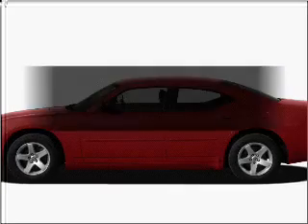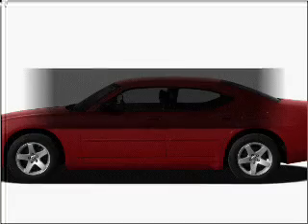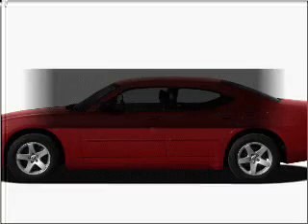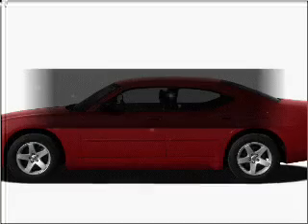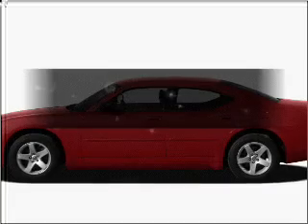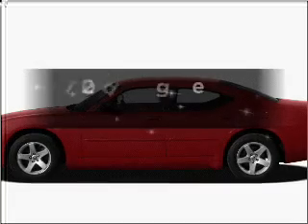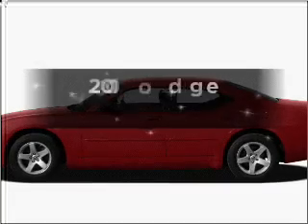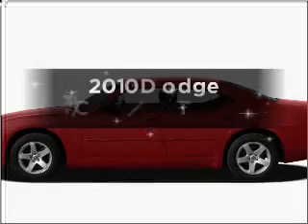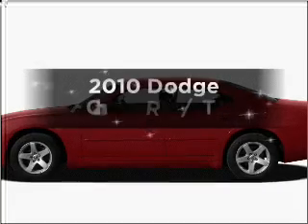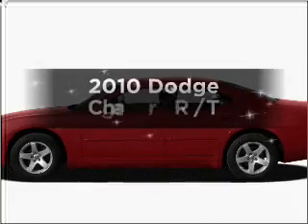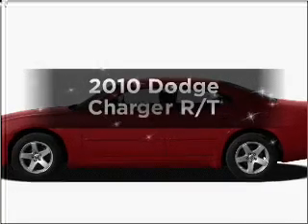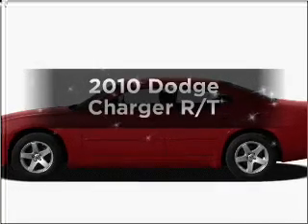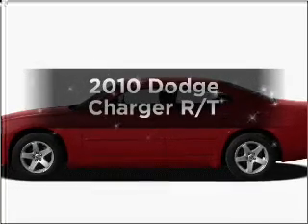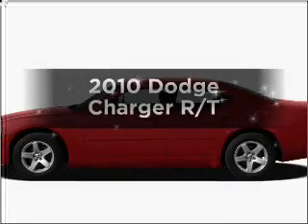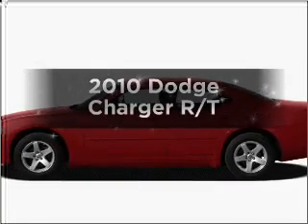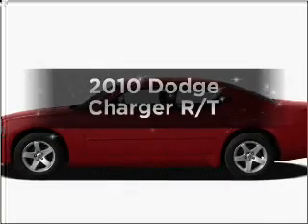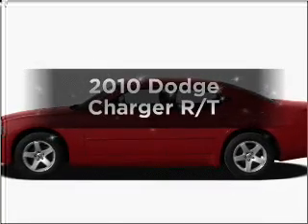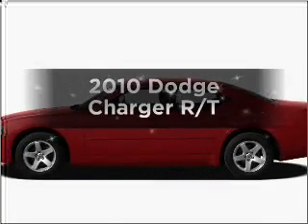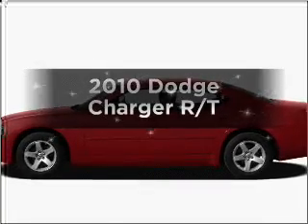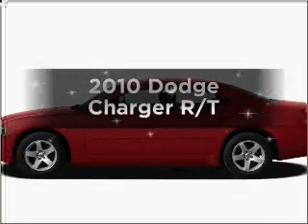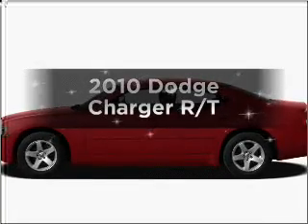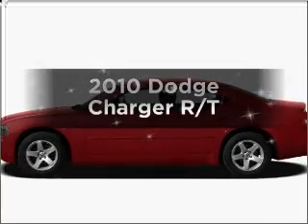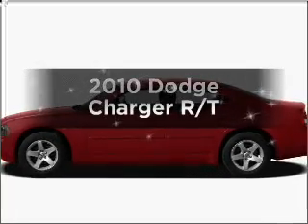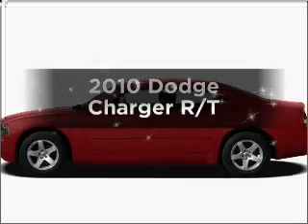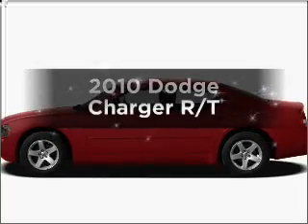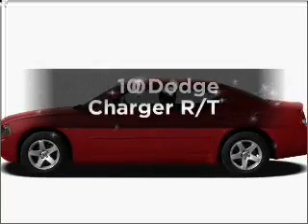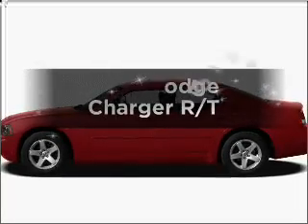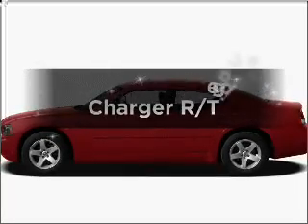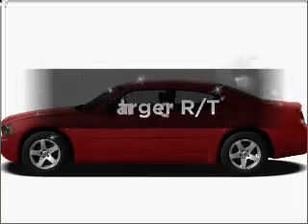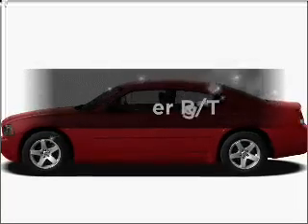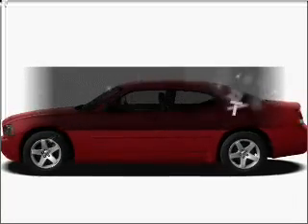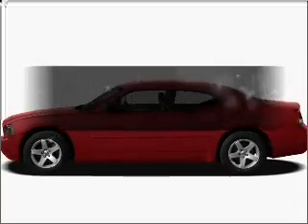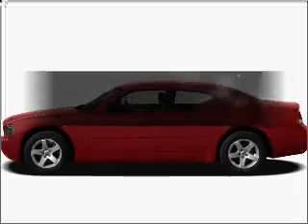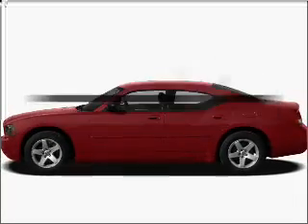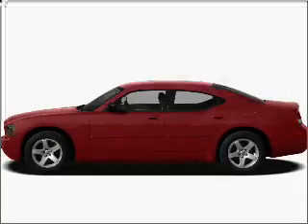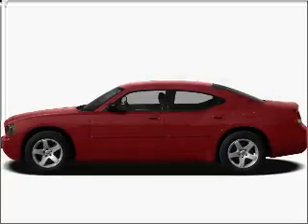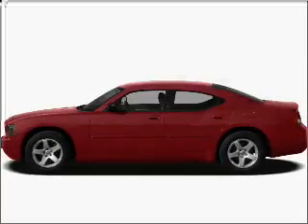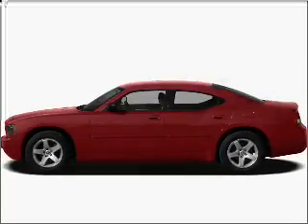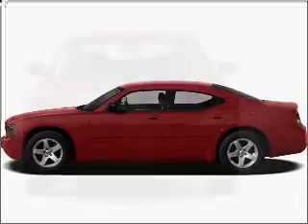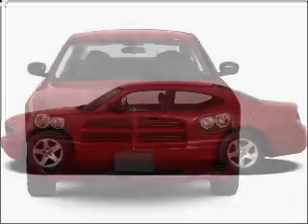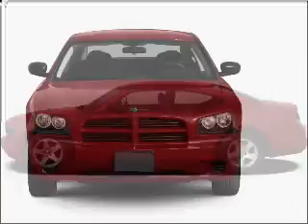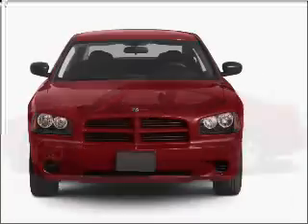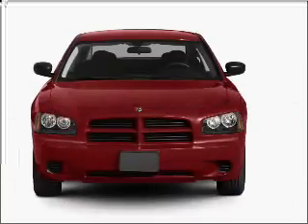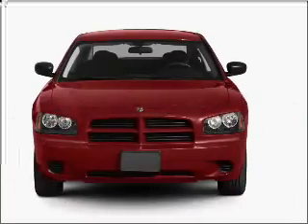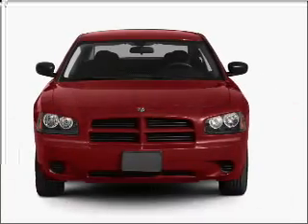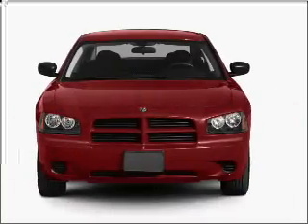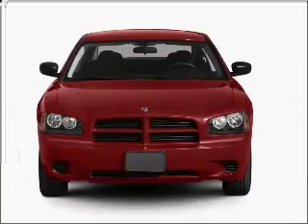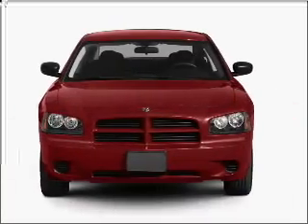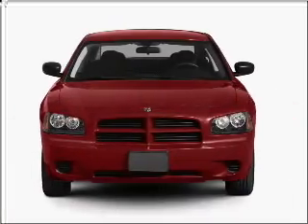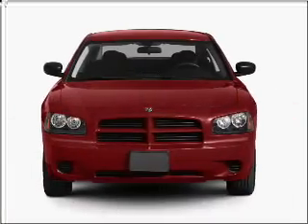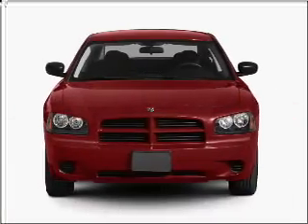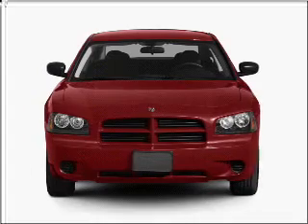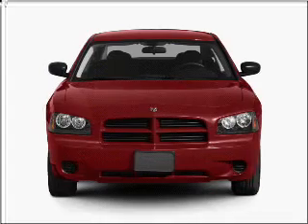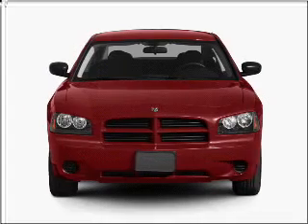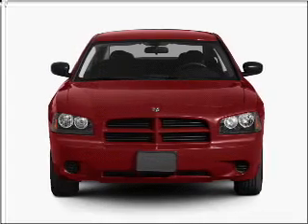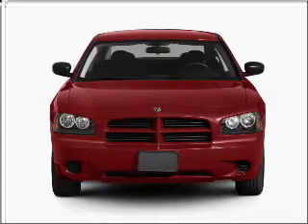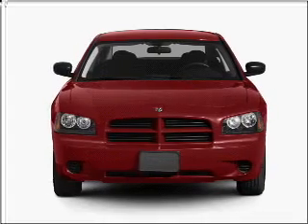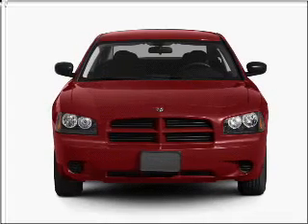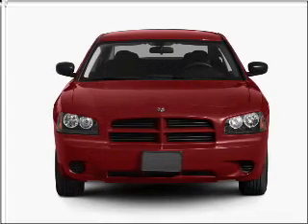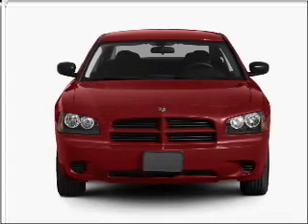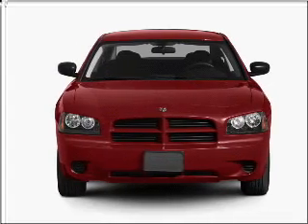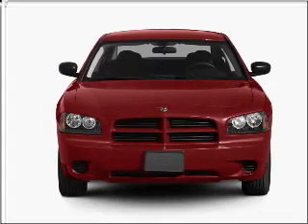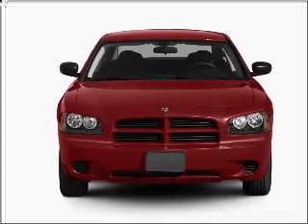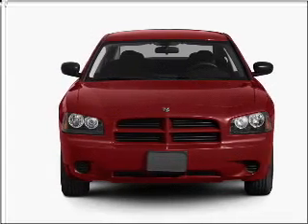Imagine yourself in this 2010 Dodge Charger. If you're looking for a first-rate auto, this one could be yours today.